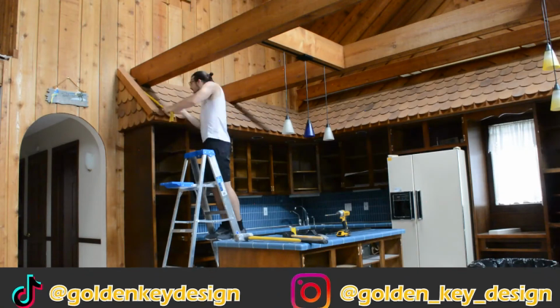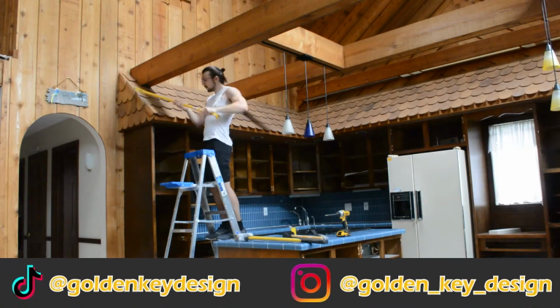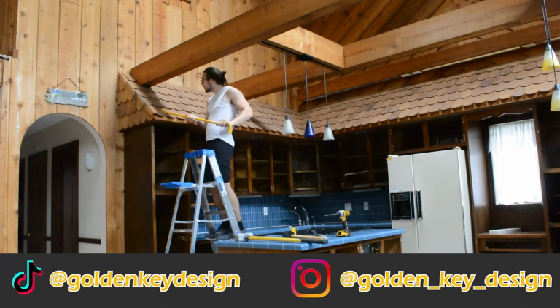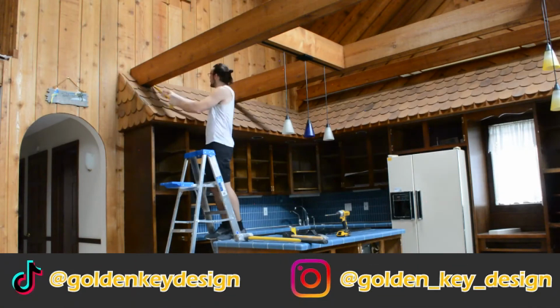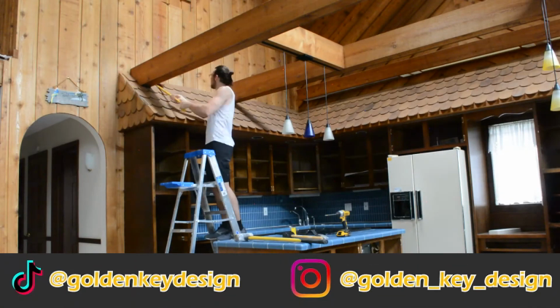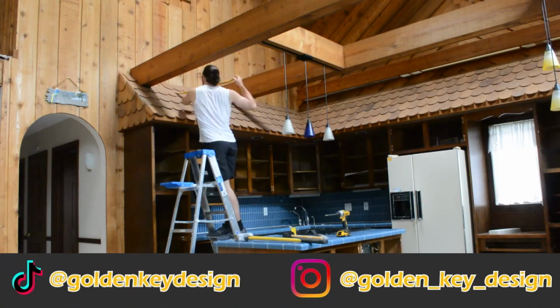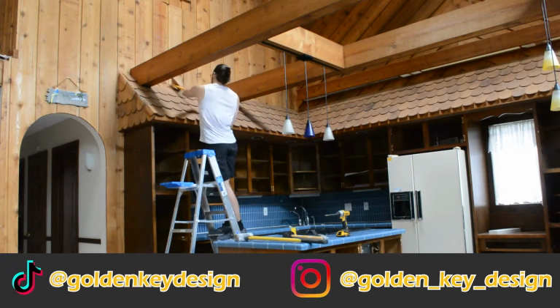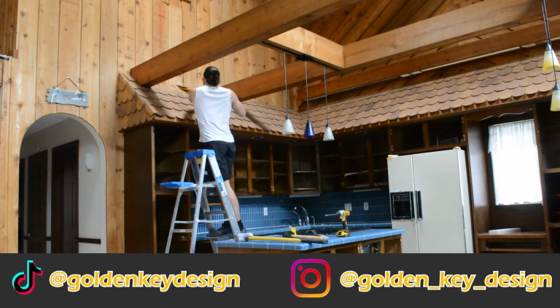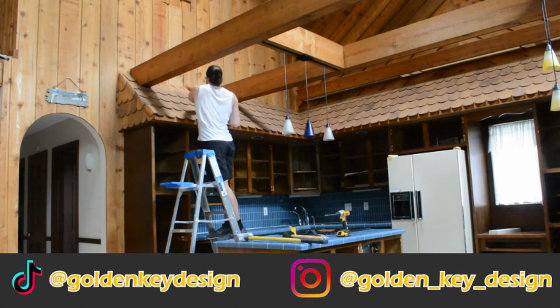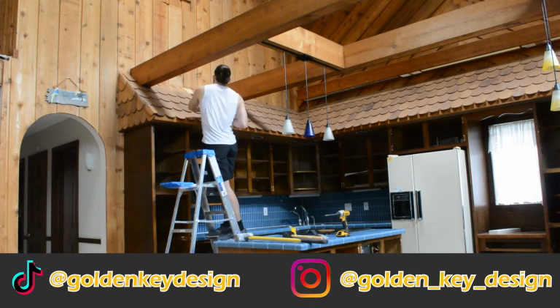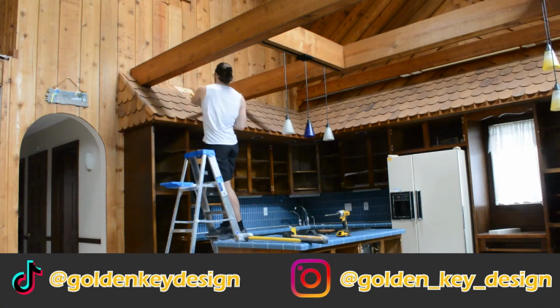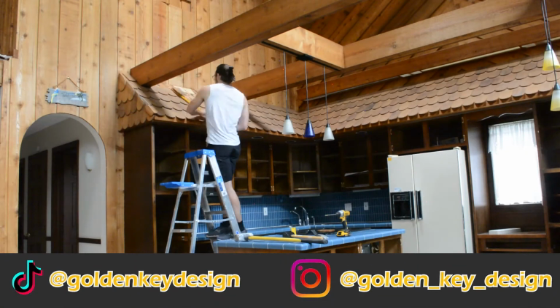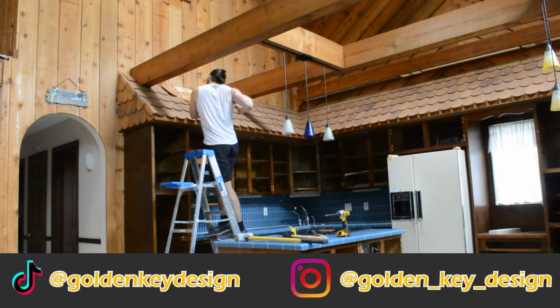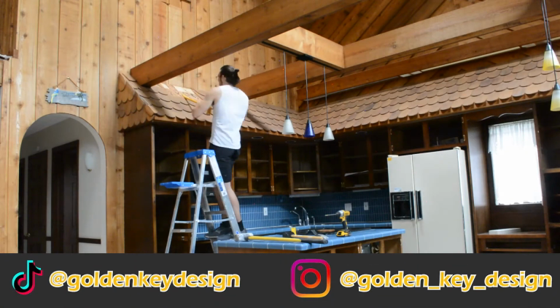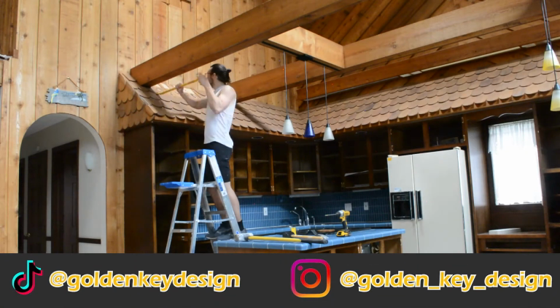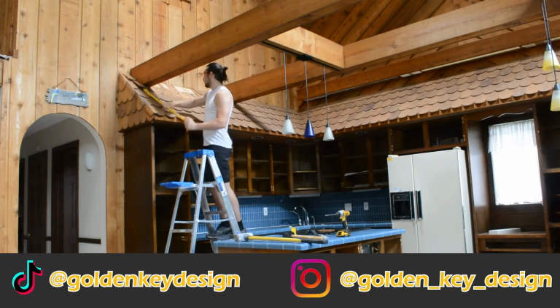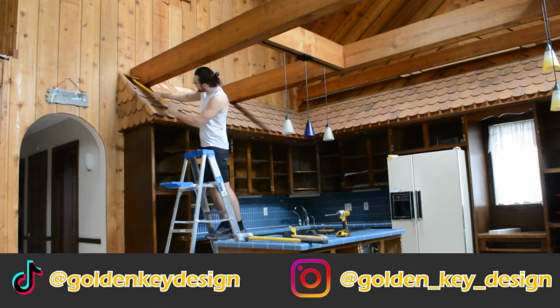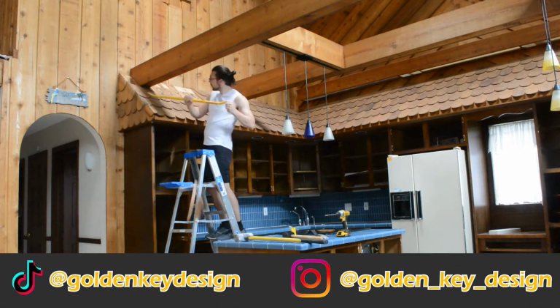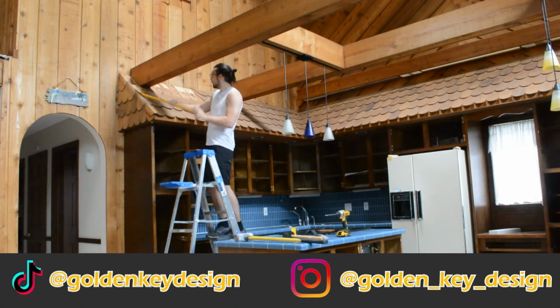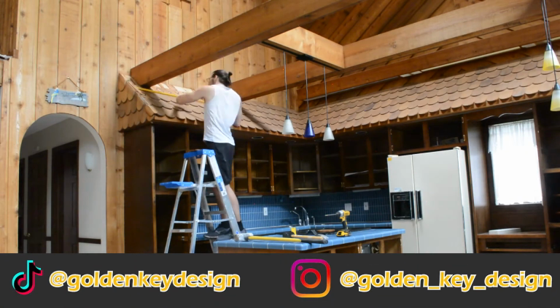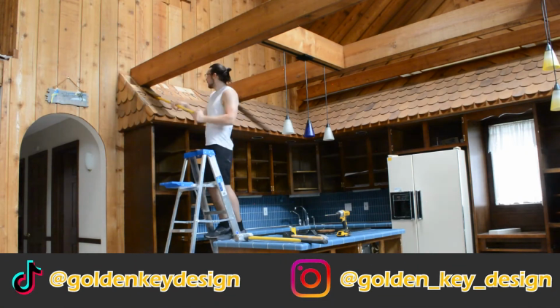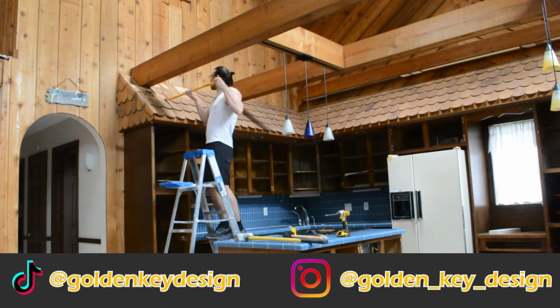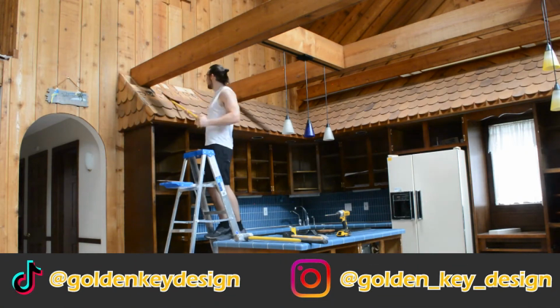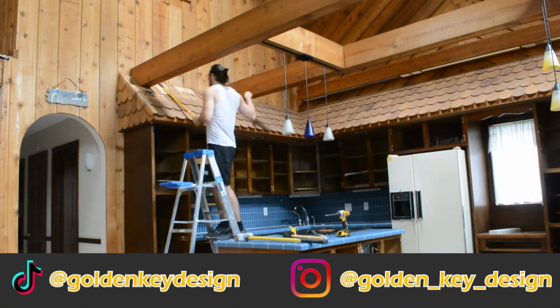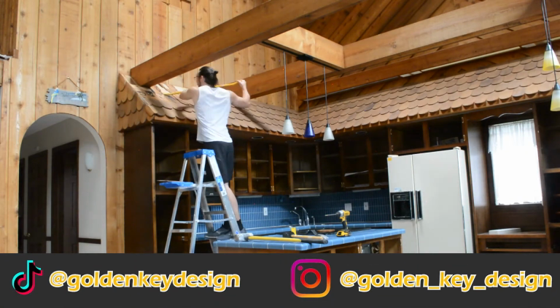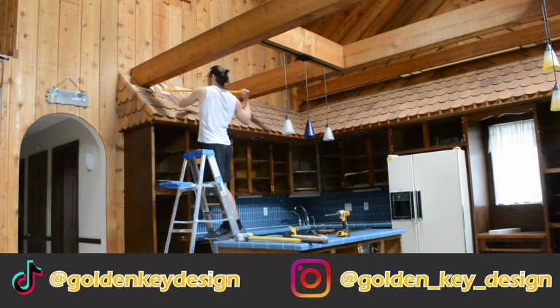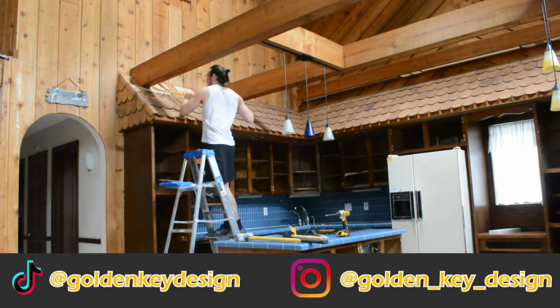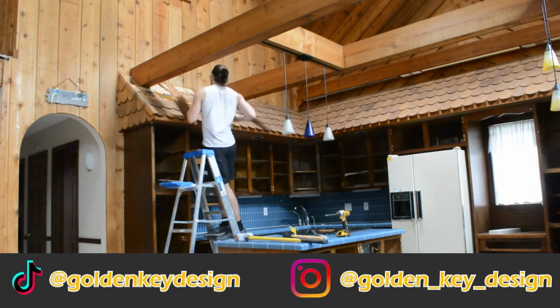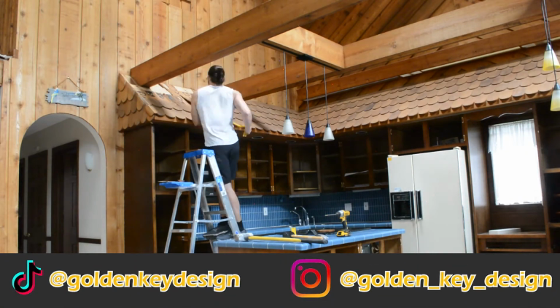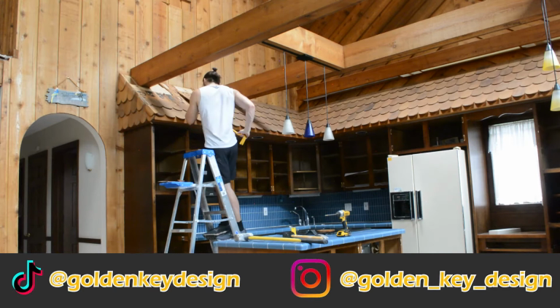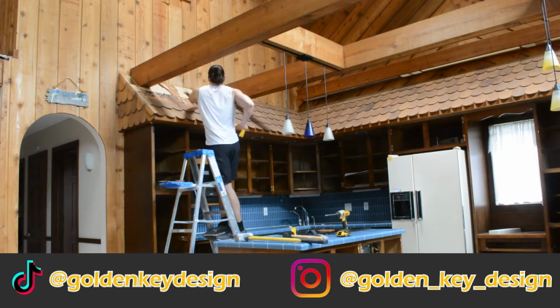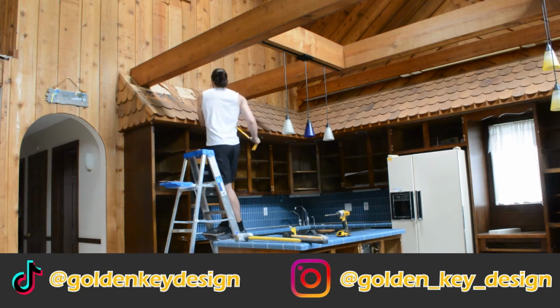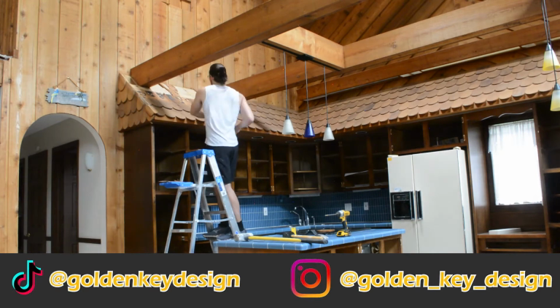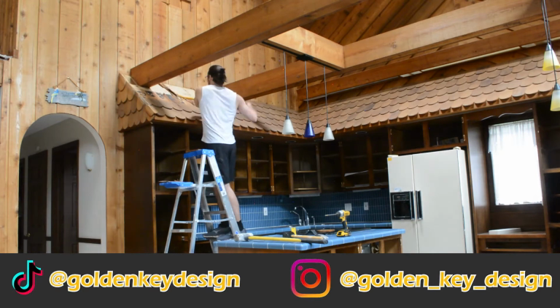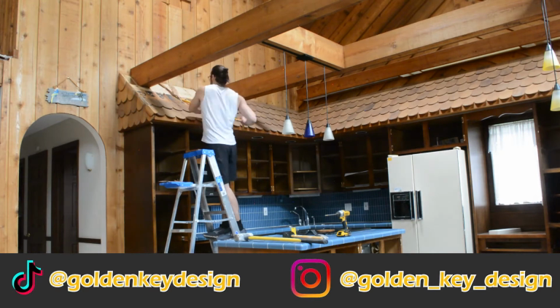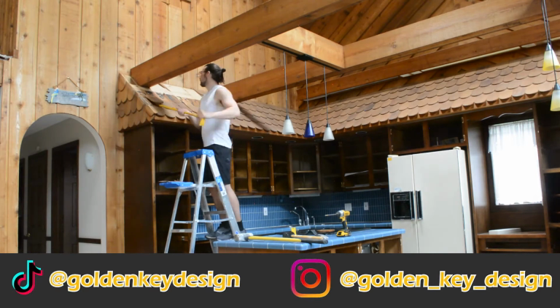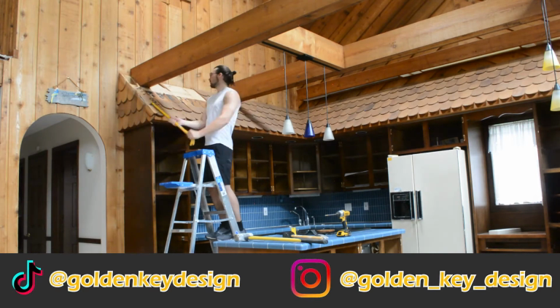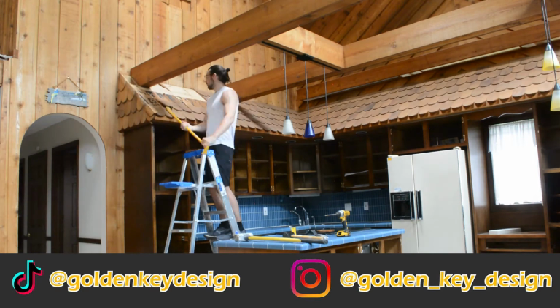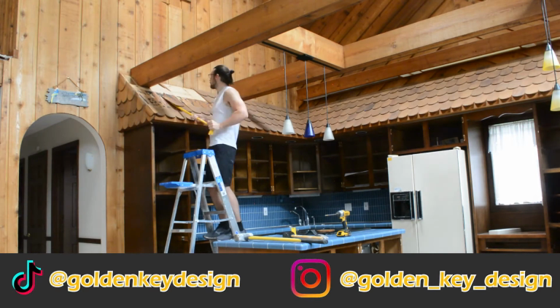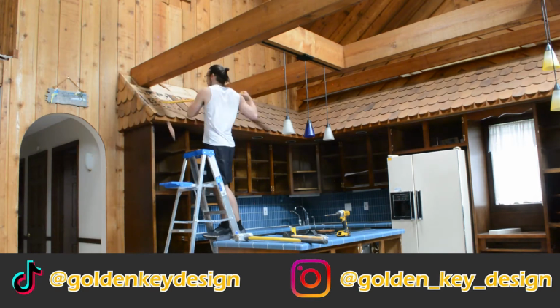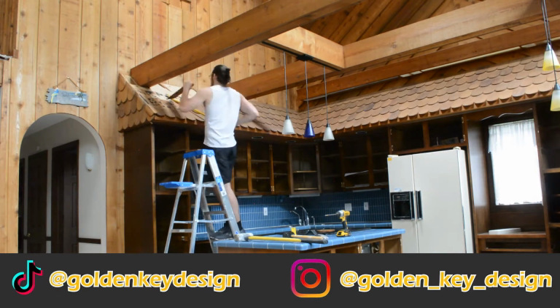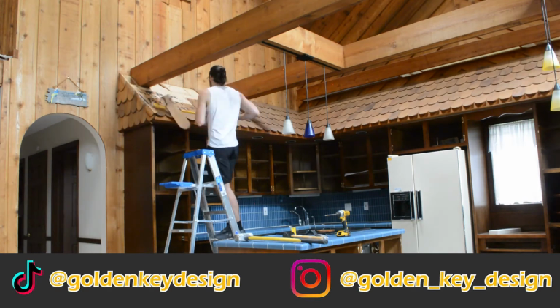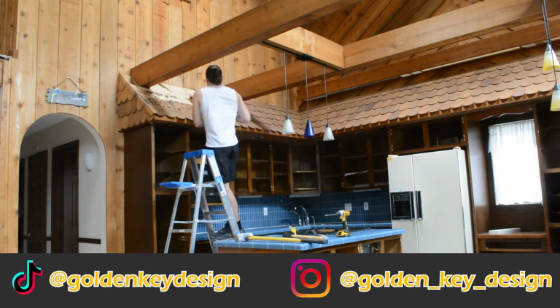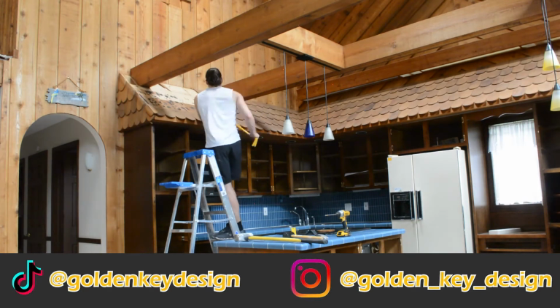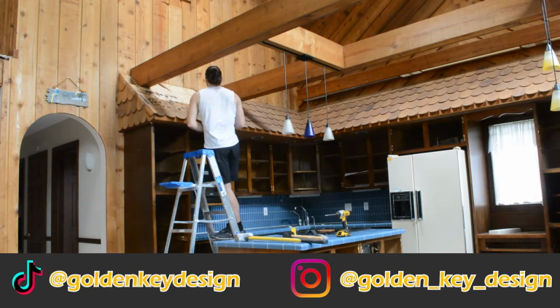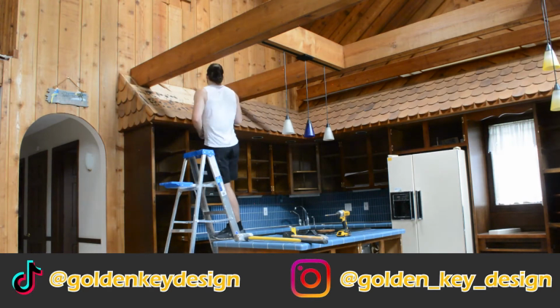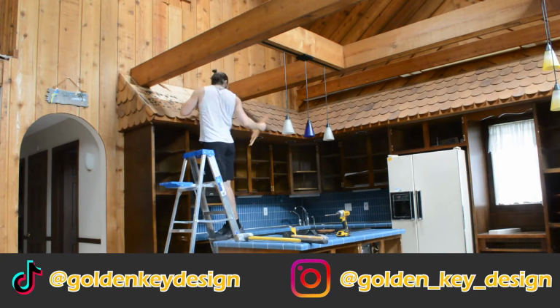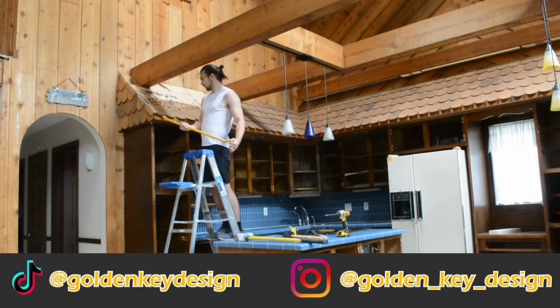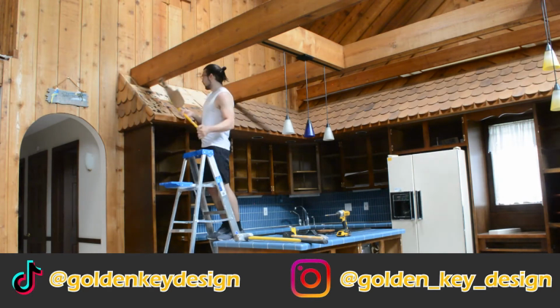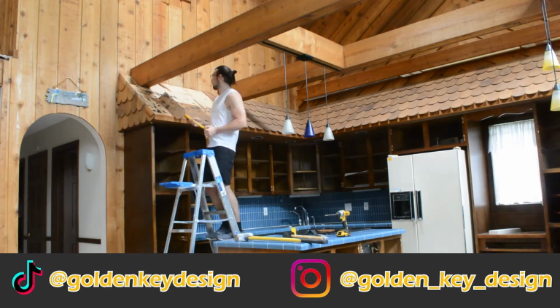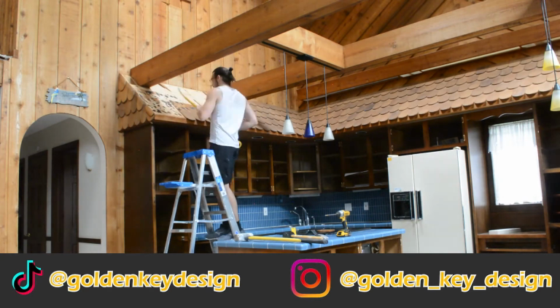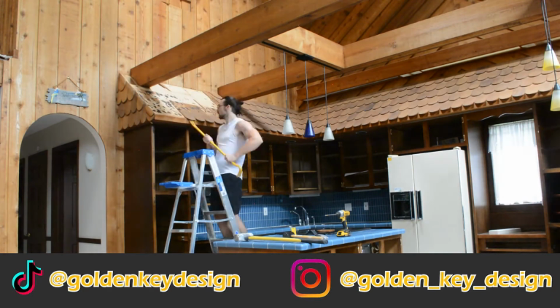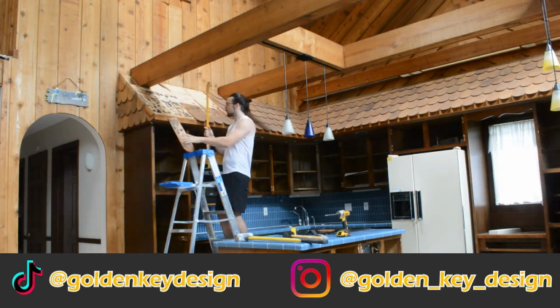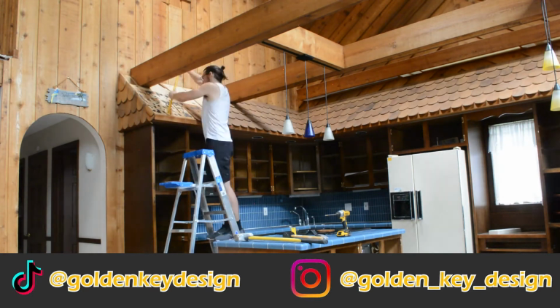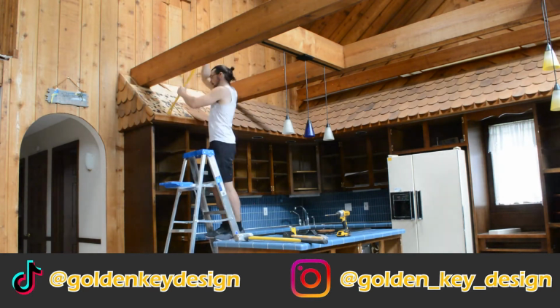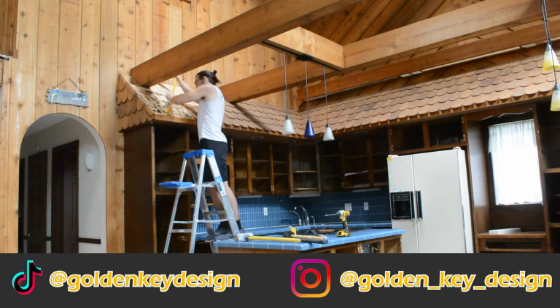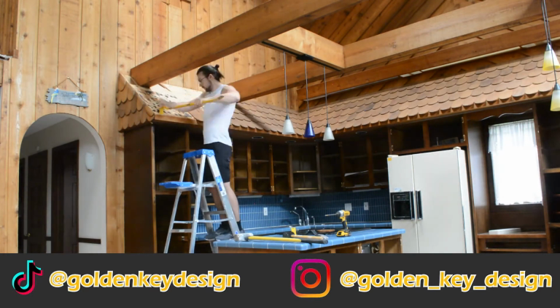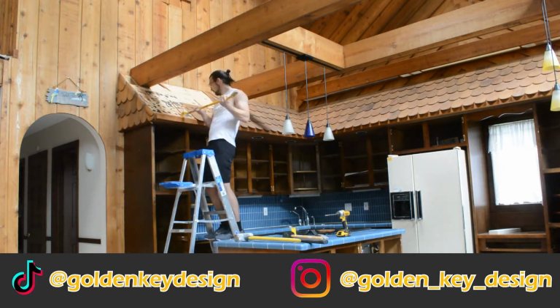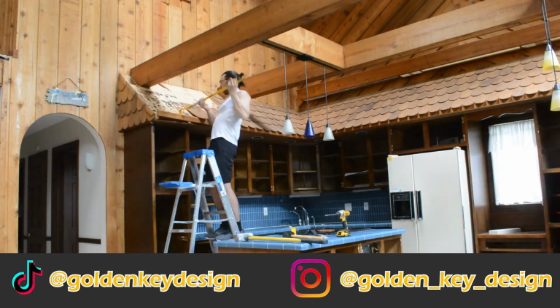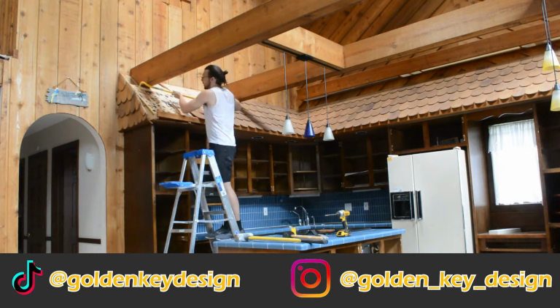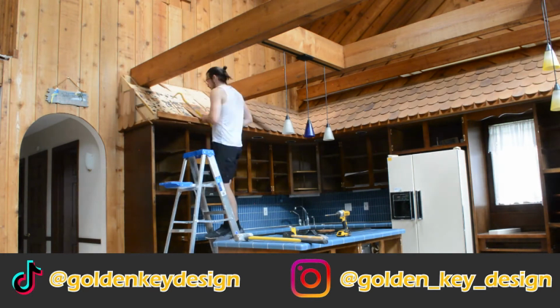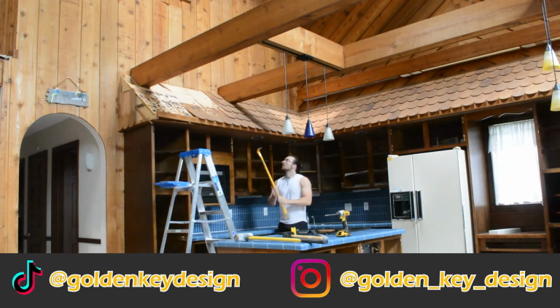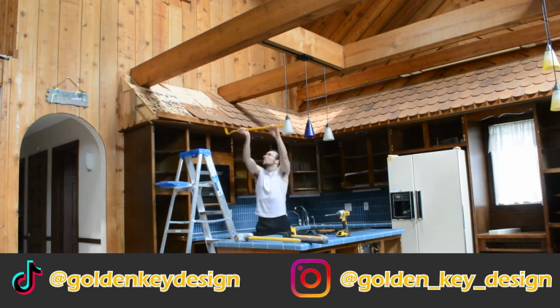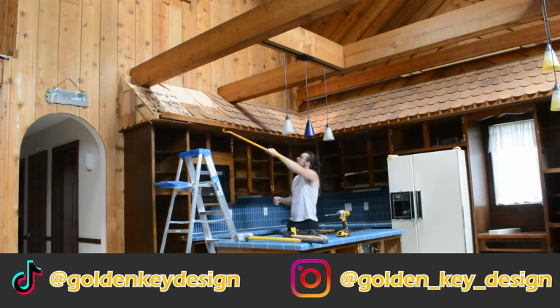And if you can't get enough of this DIY content, we also have a TikTok and Instagram at GoldenKeyDesign for more real-time updates.